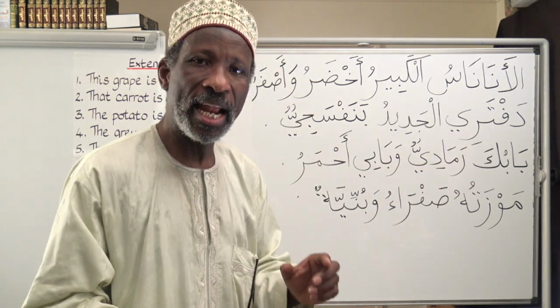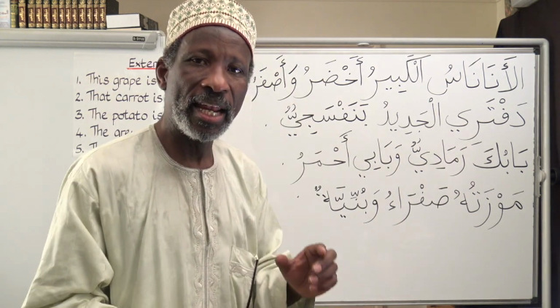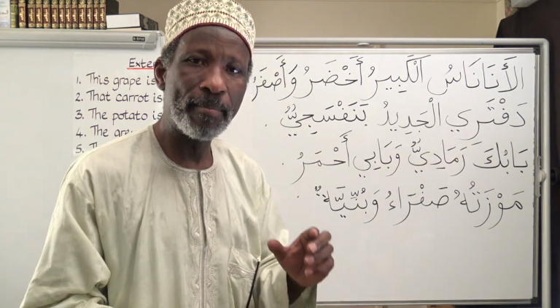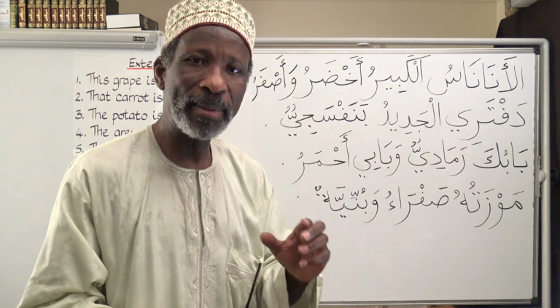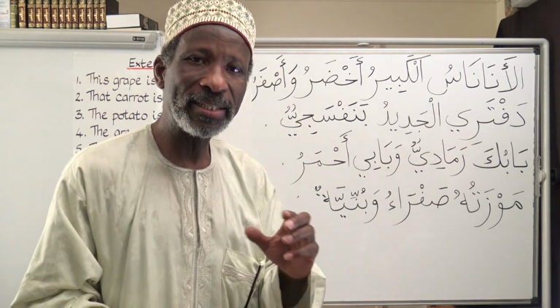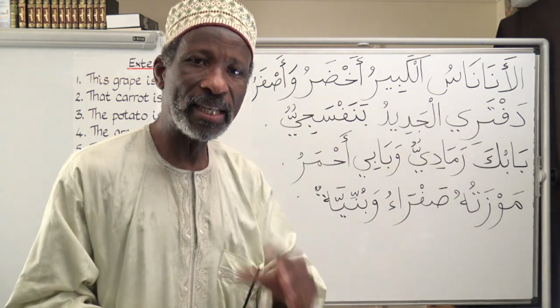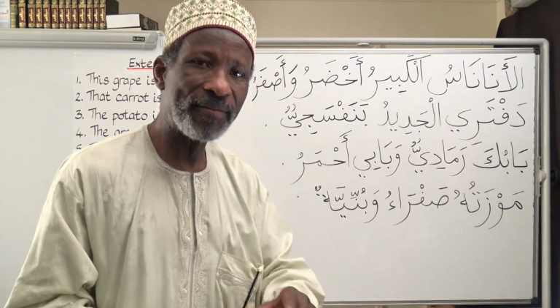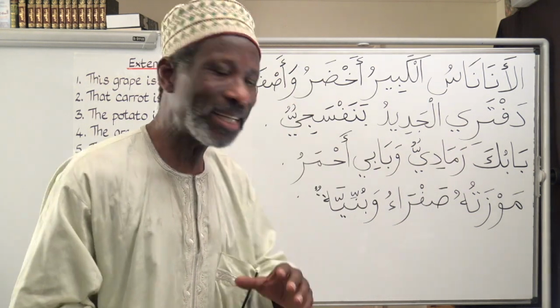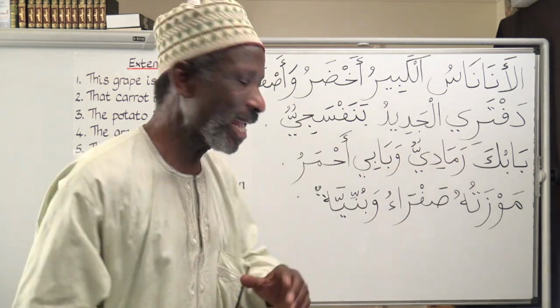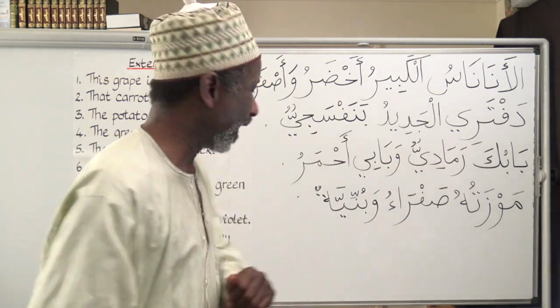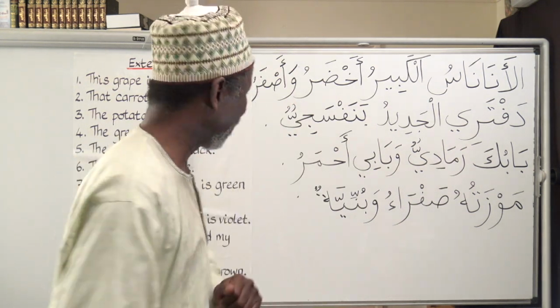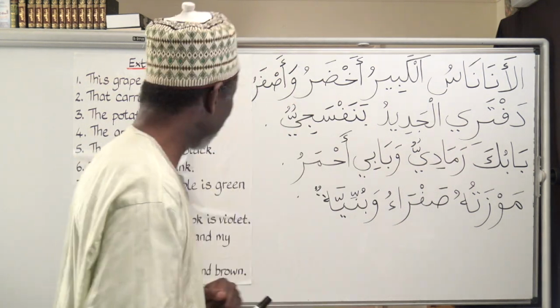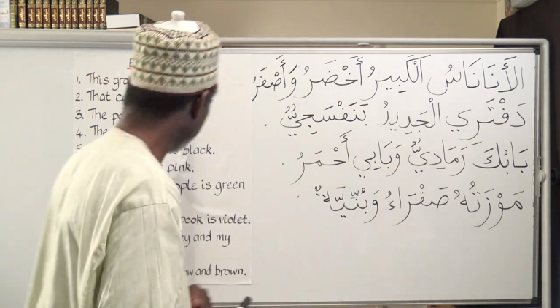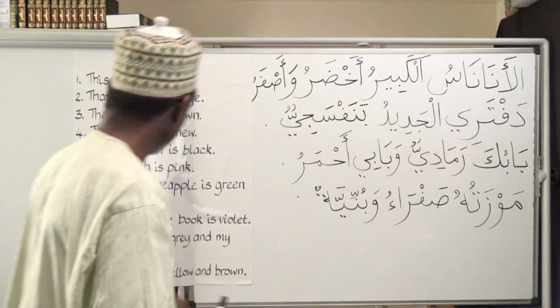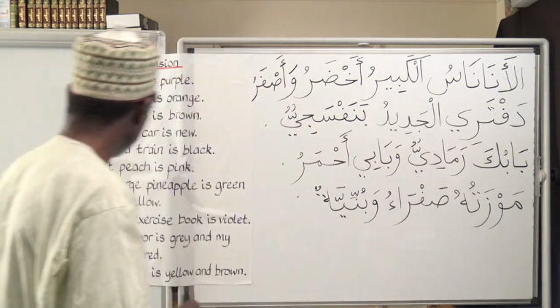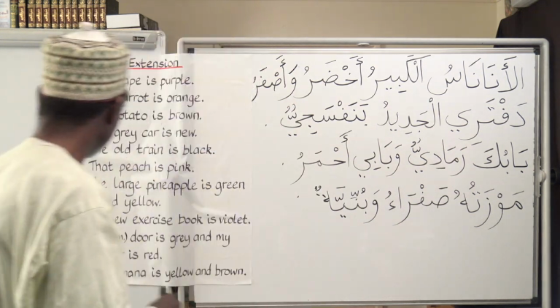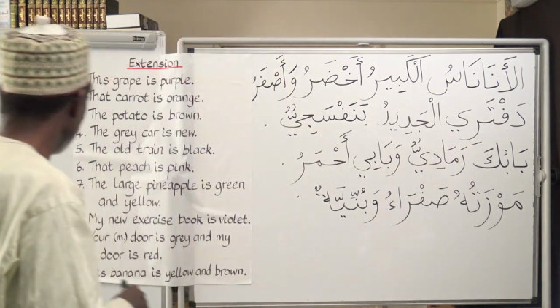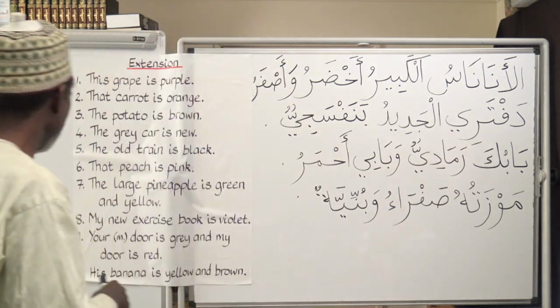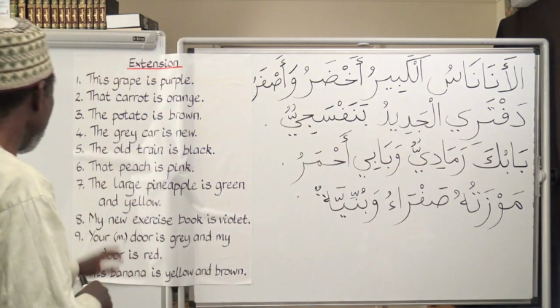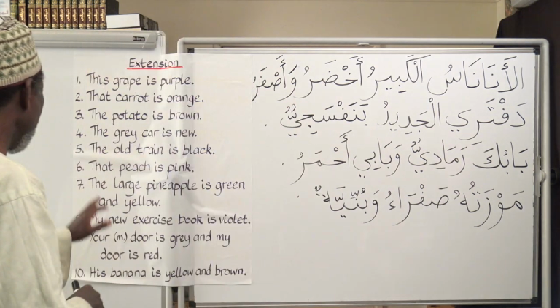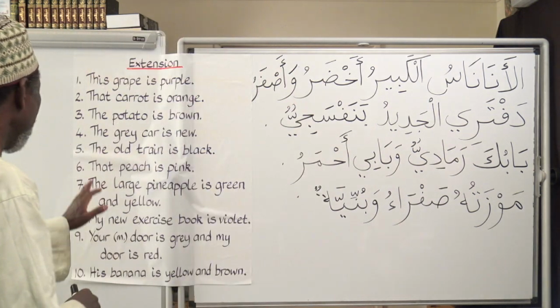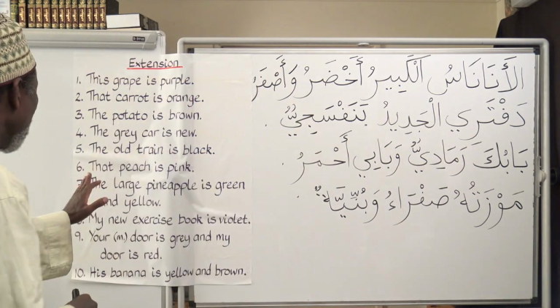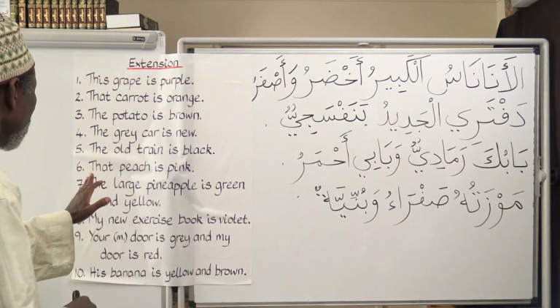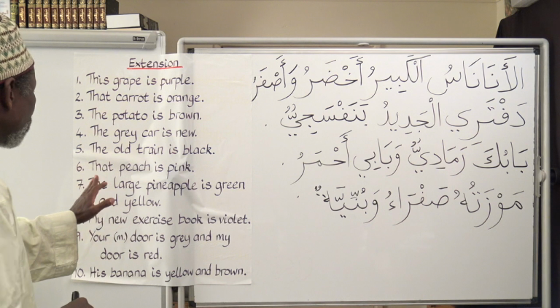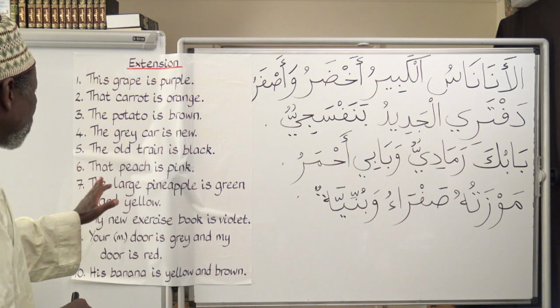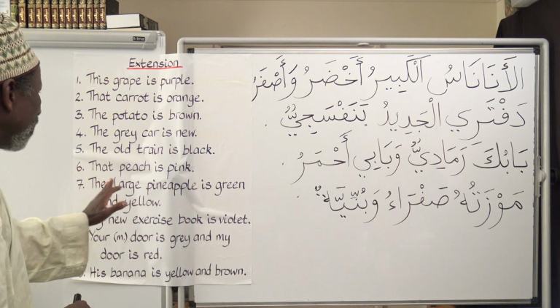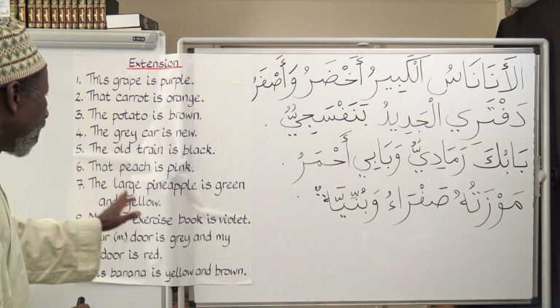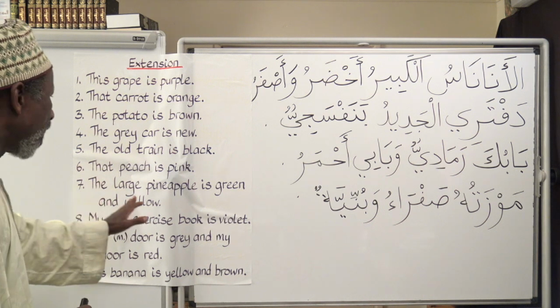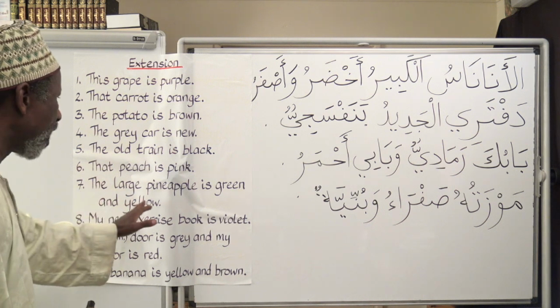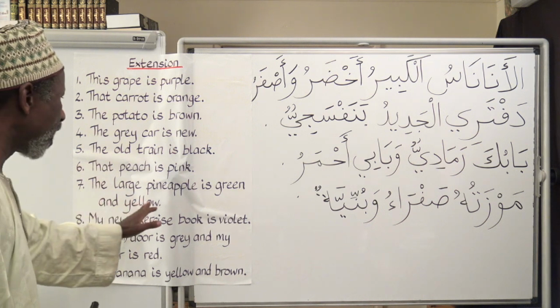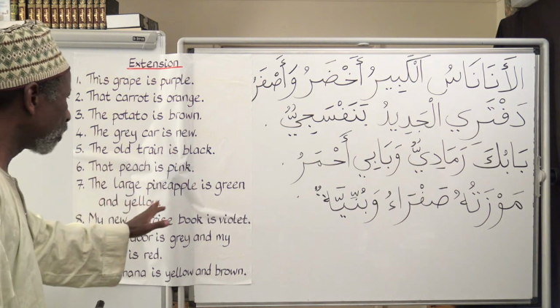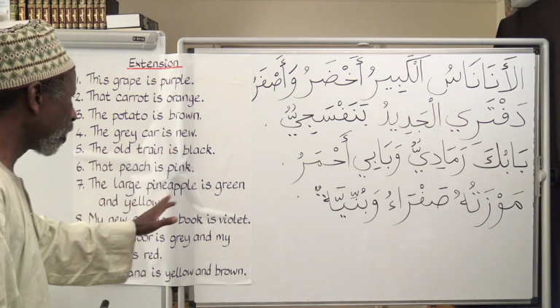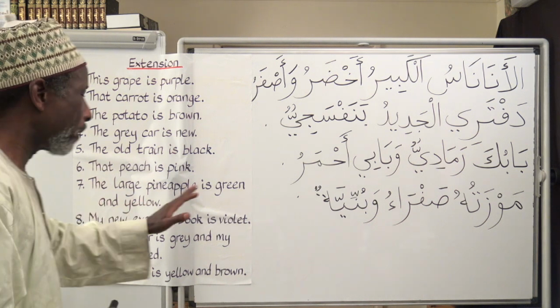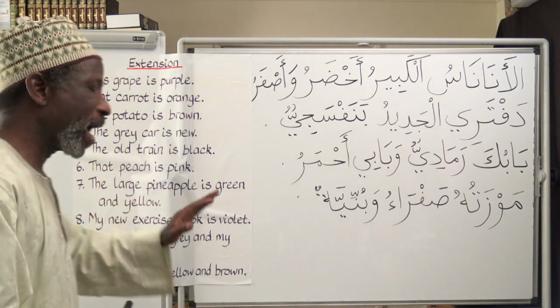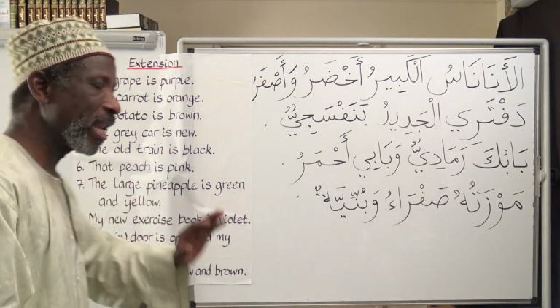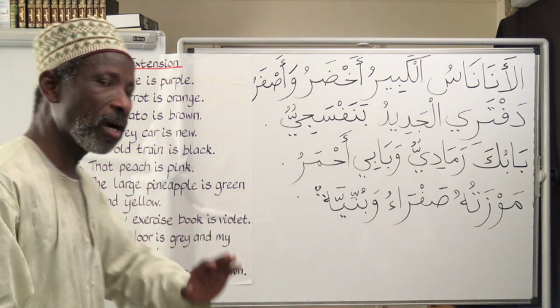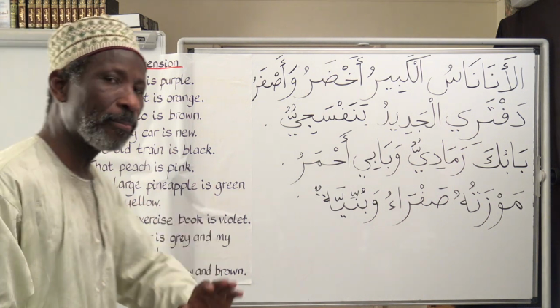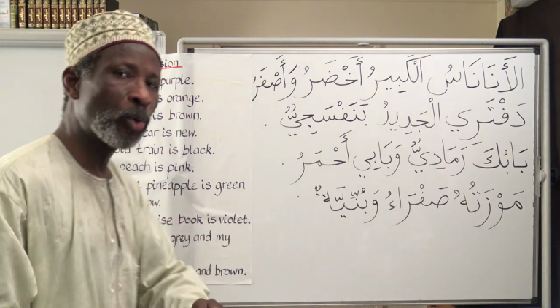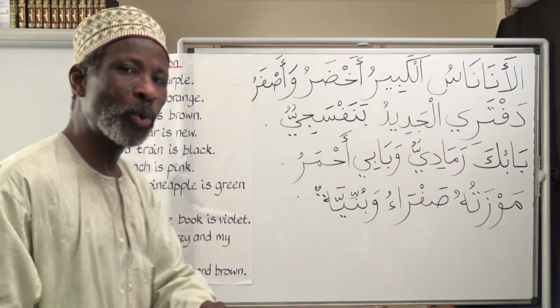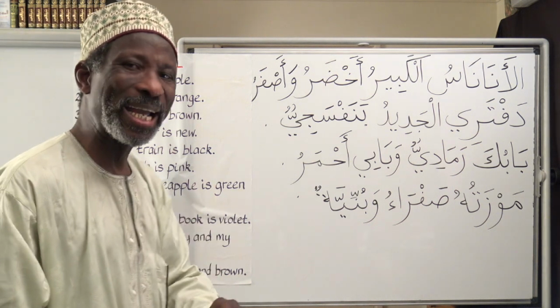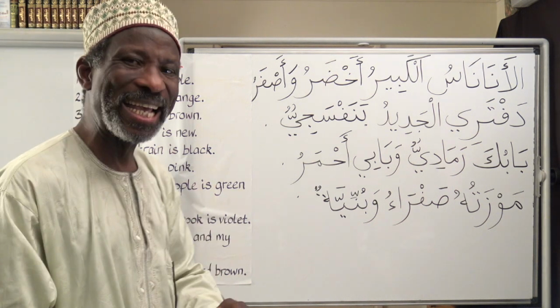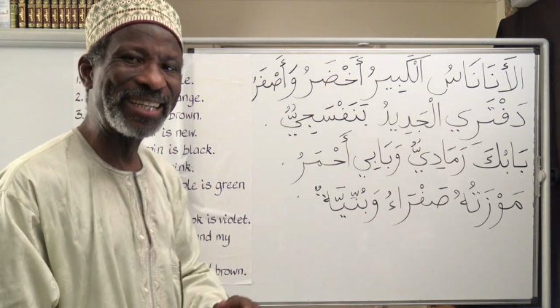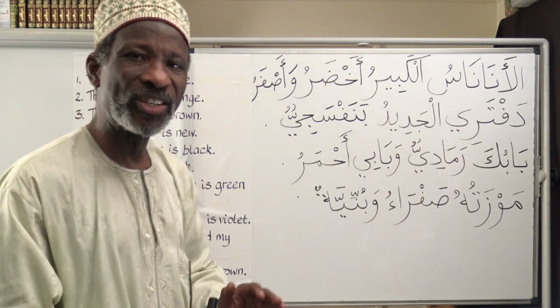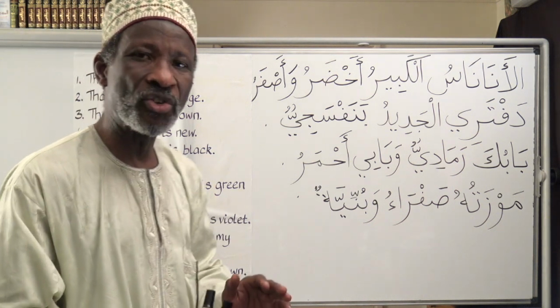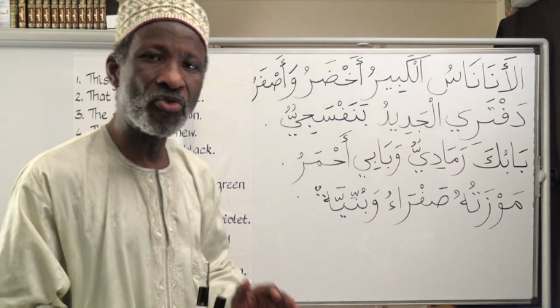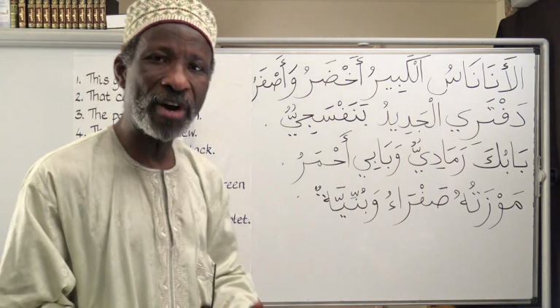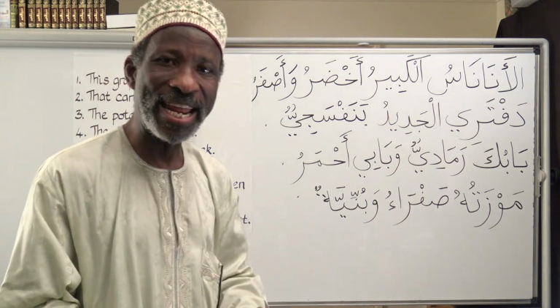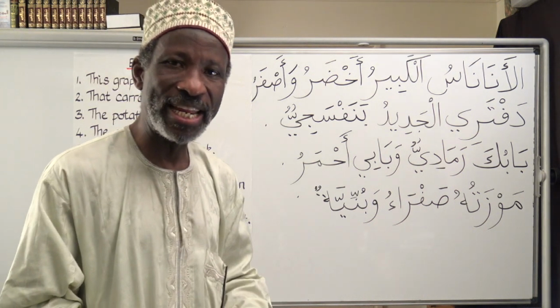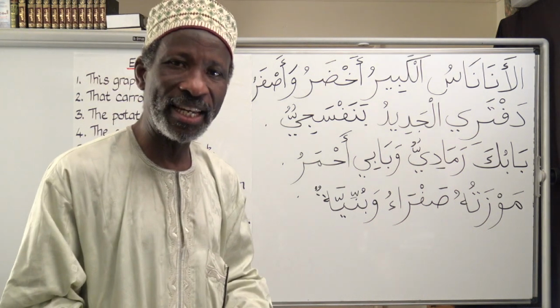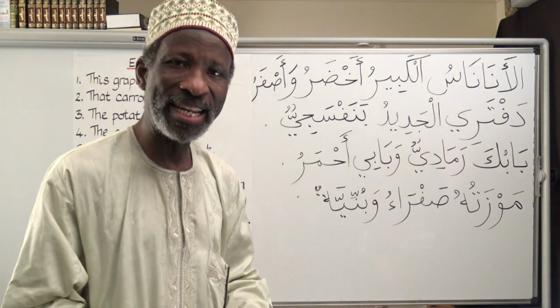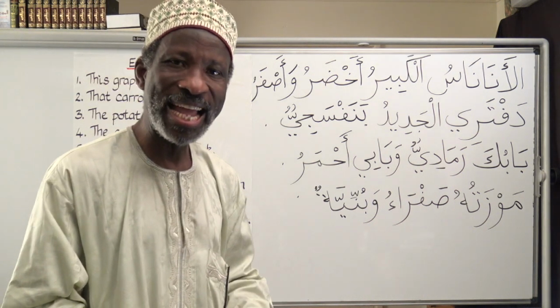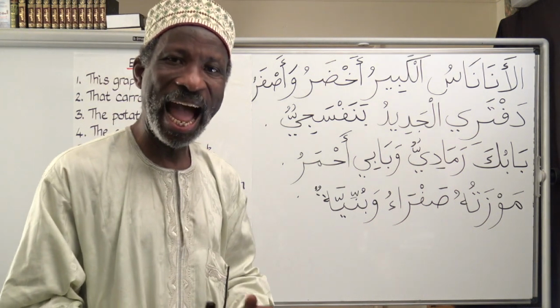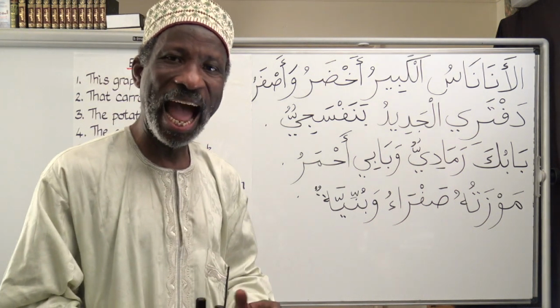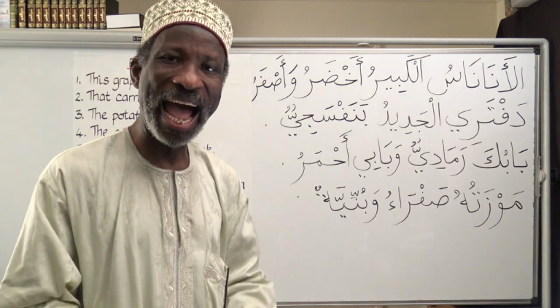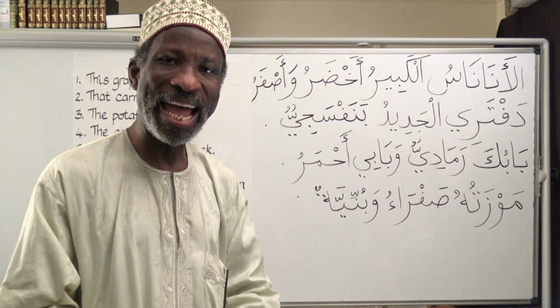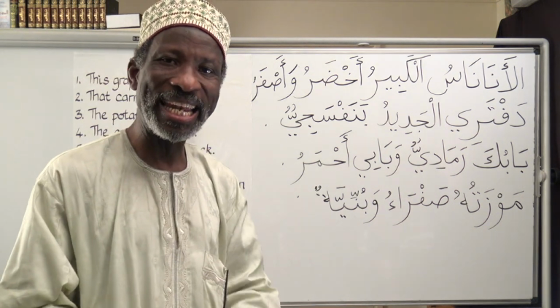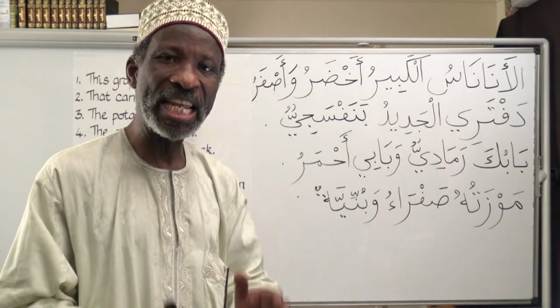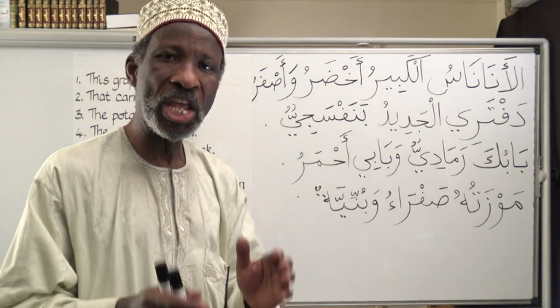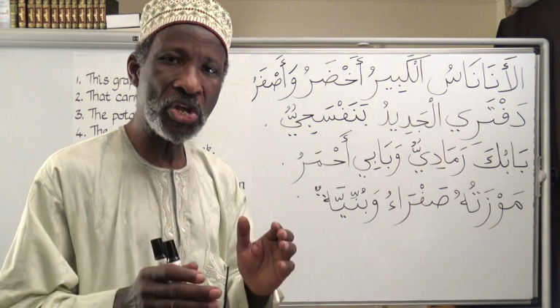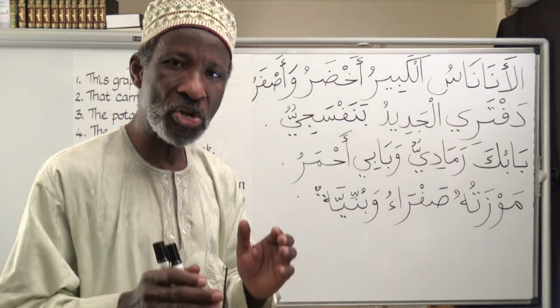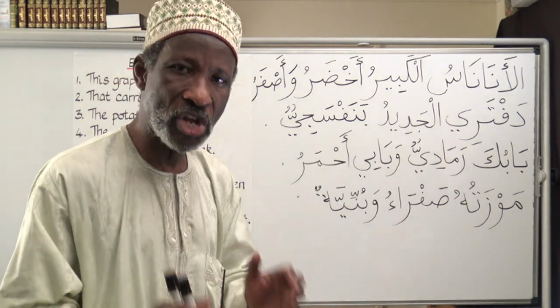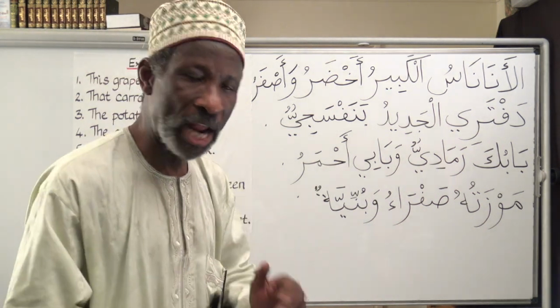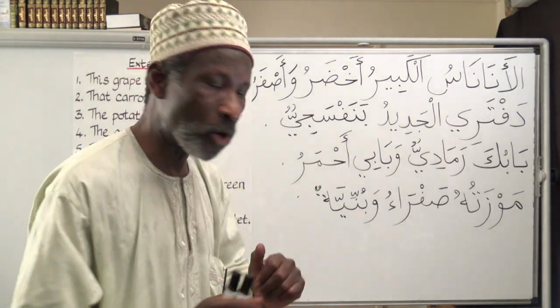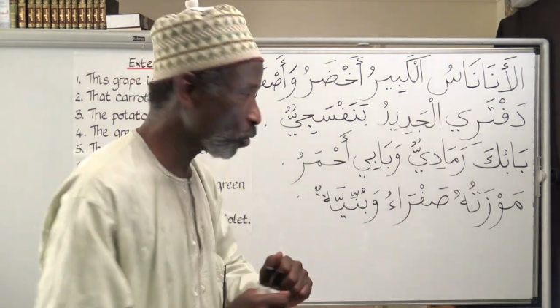Number seven: The large pineapple is green and yellow.